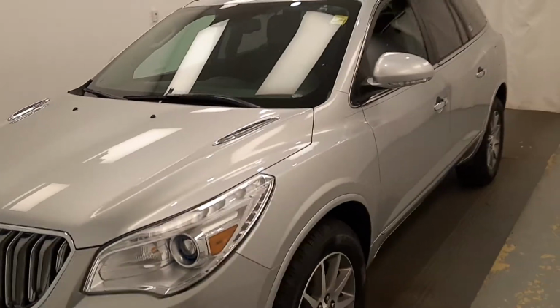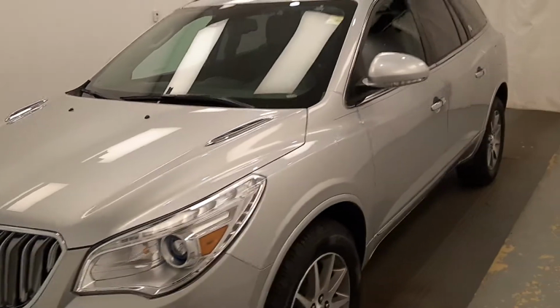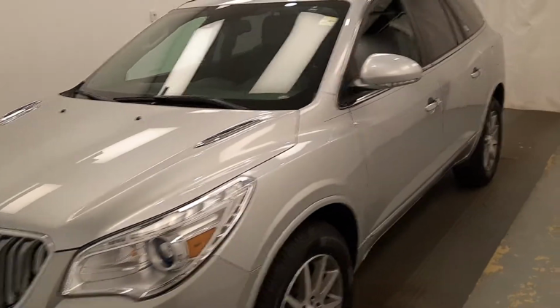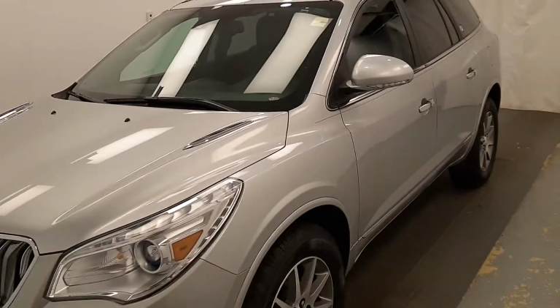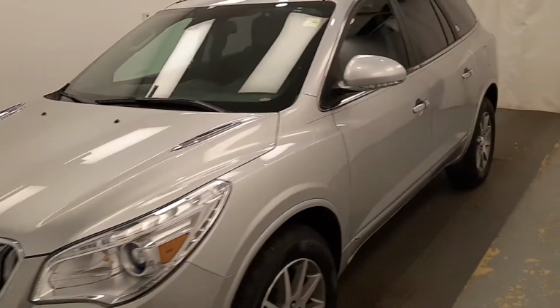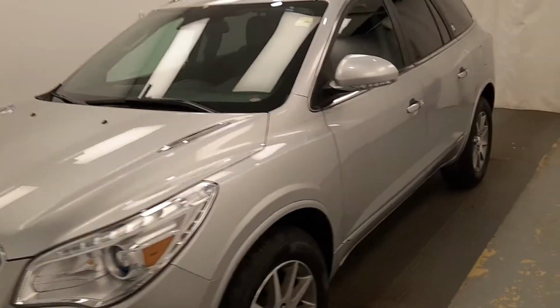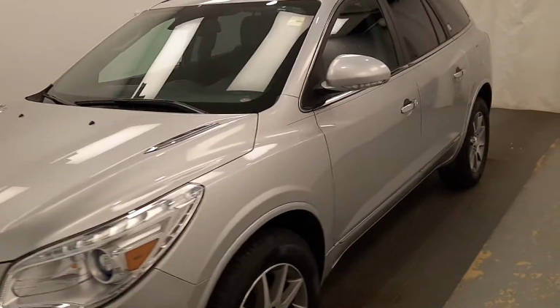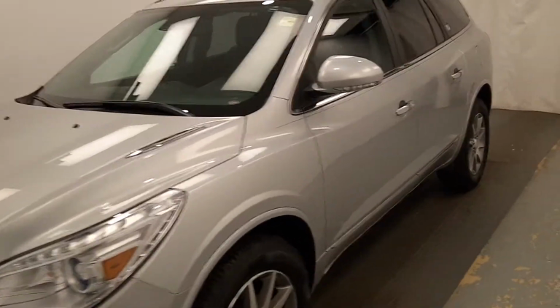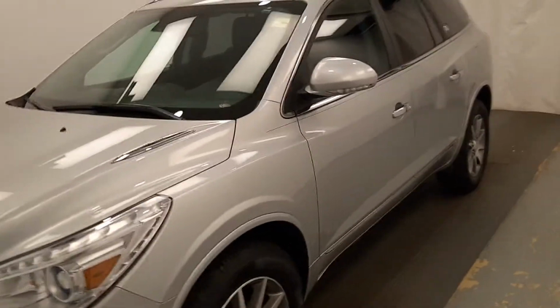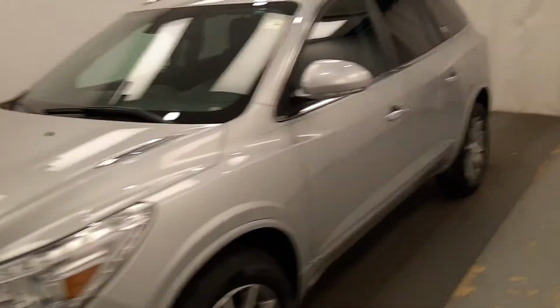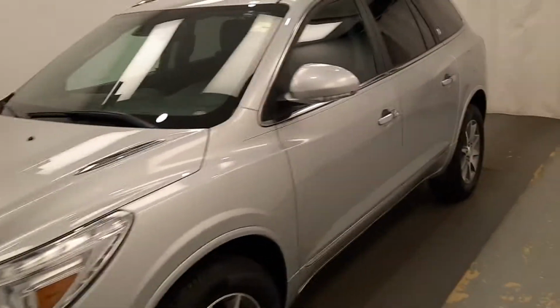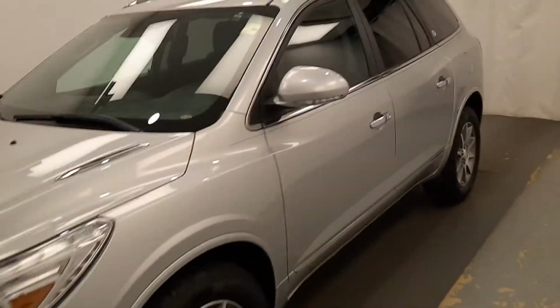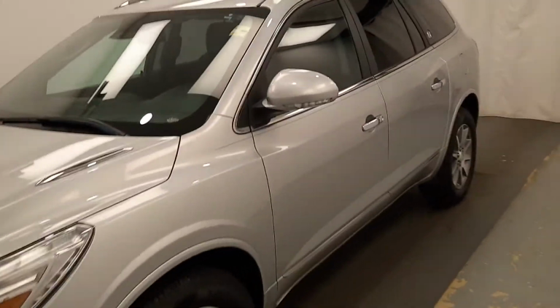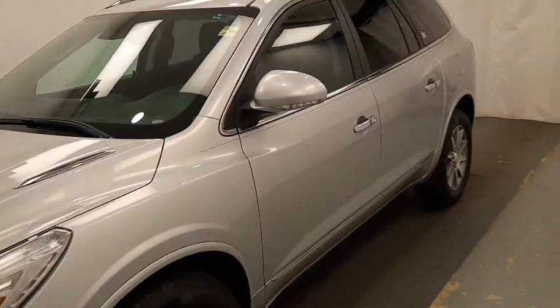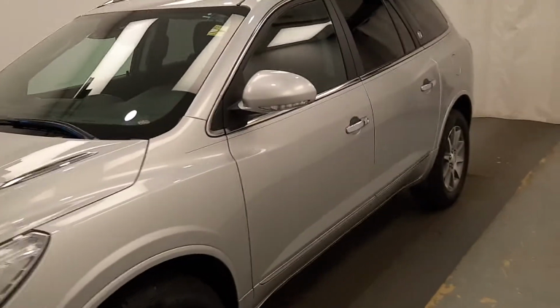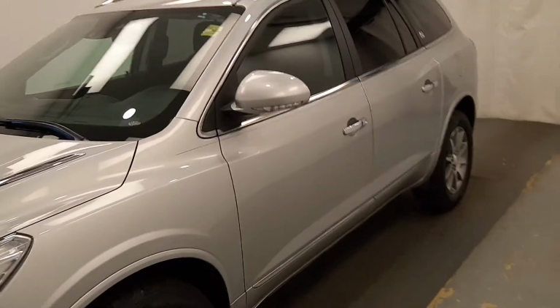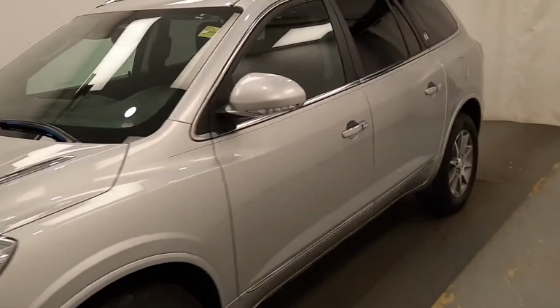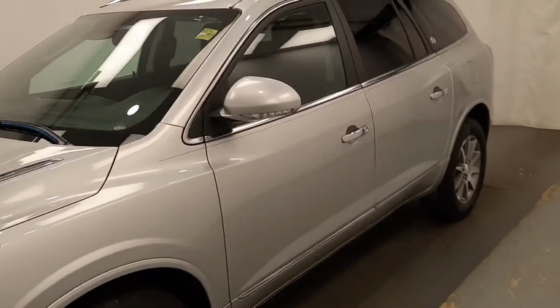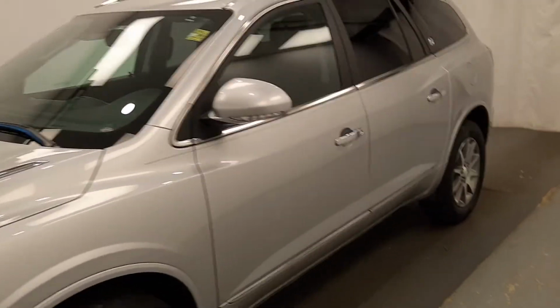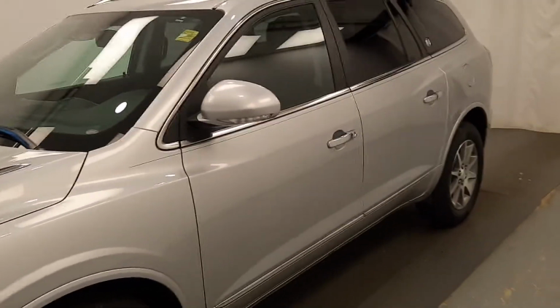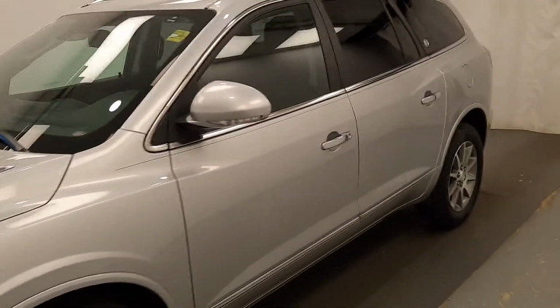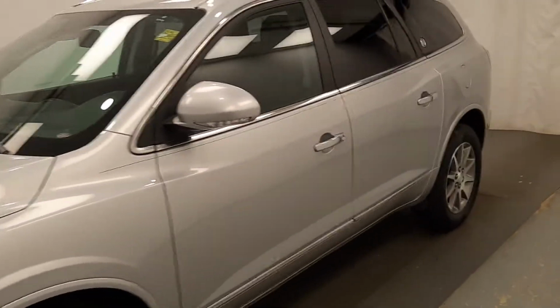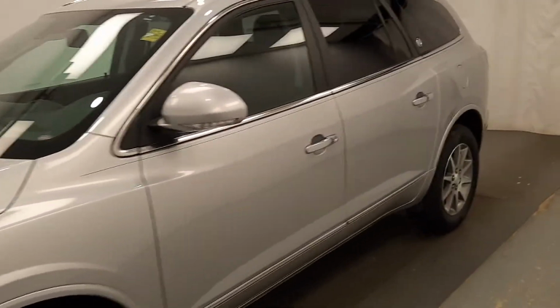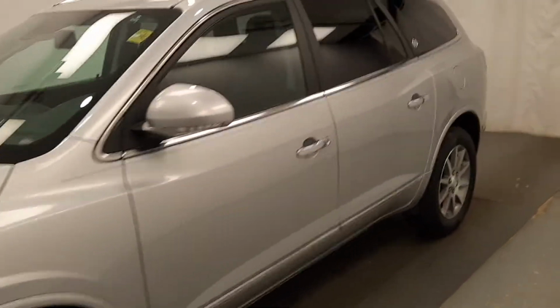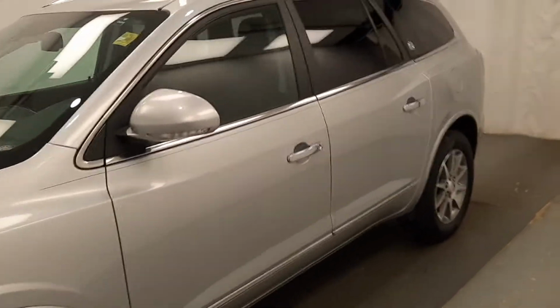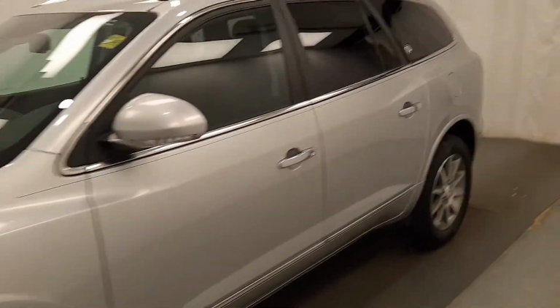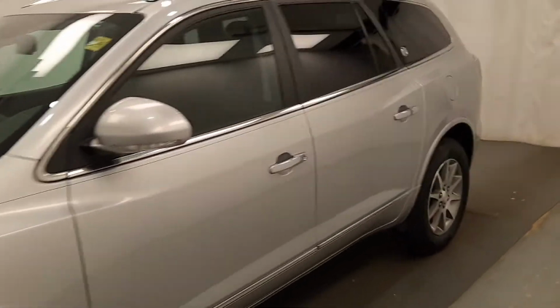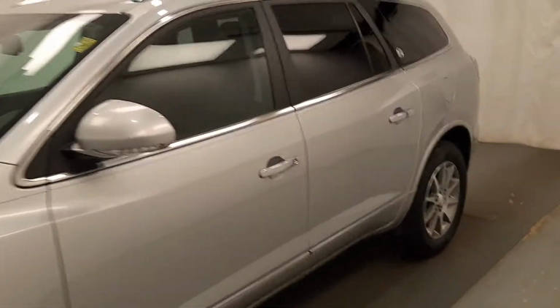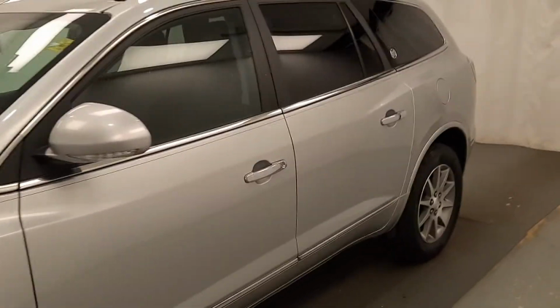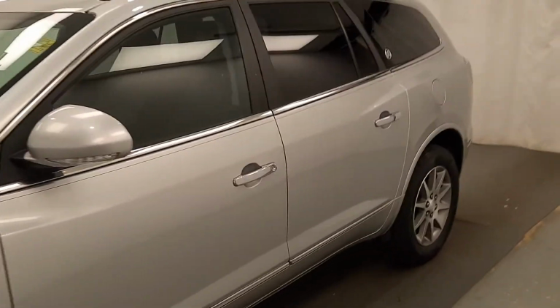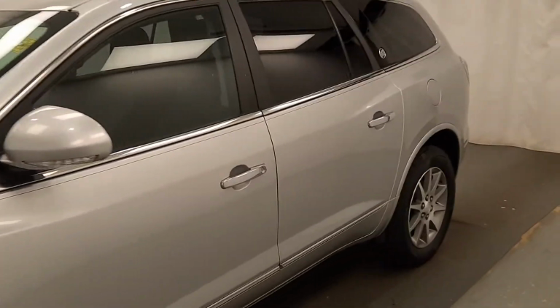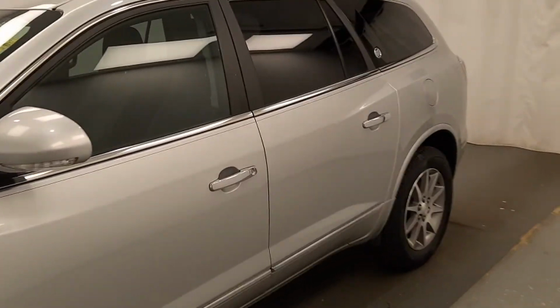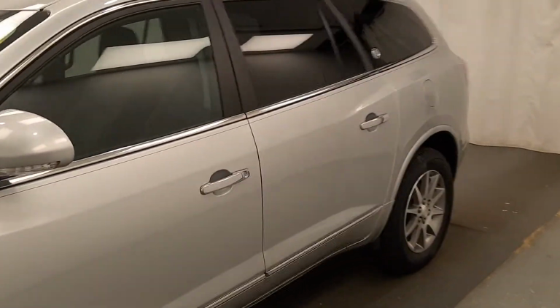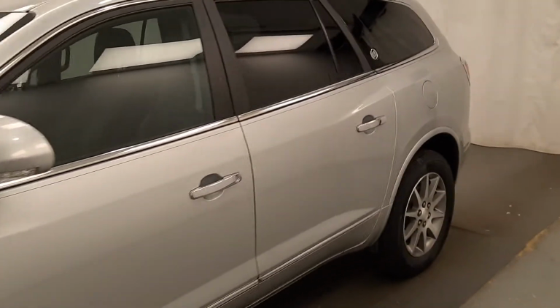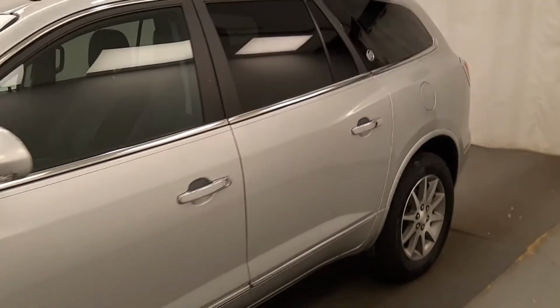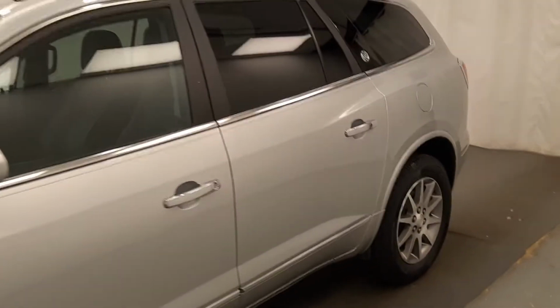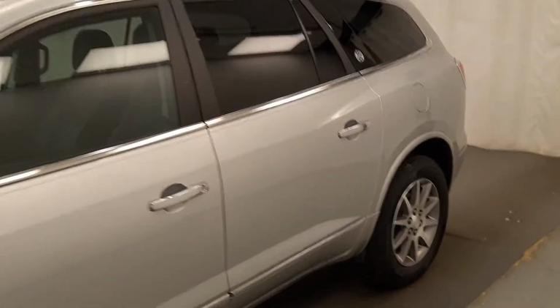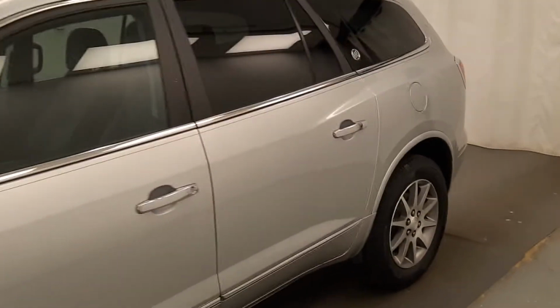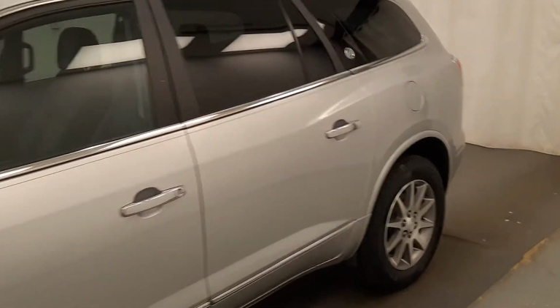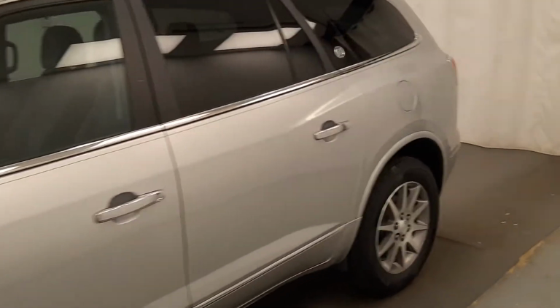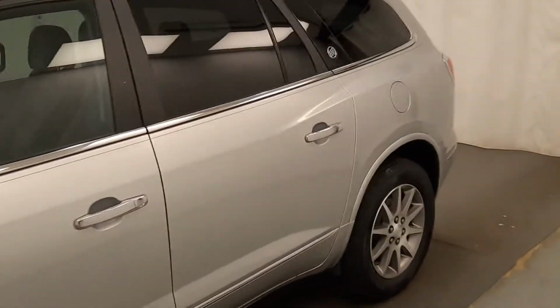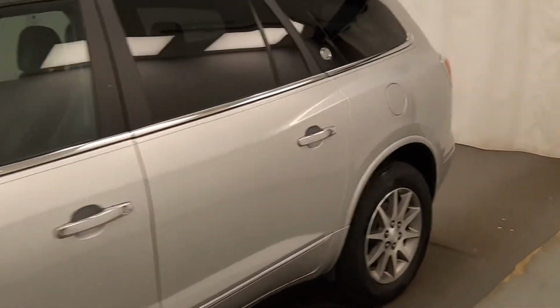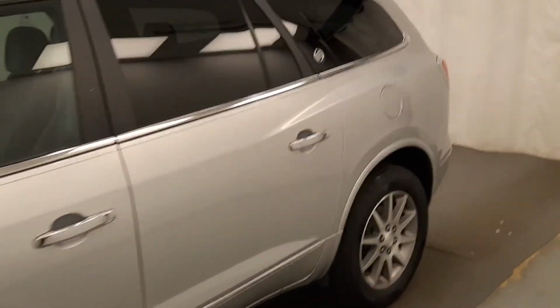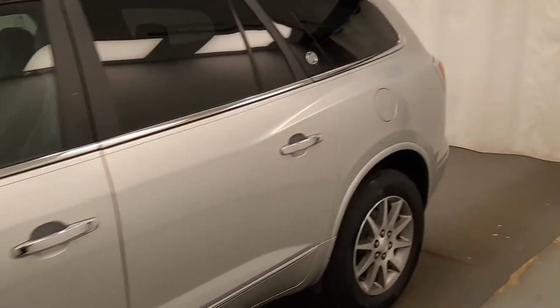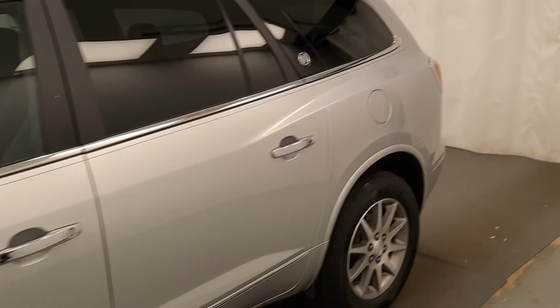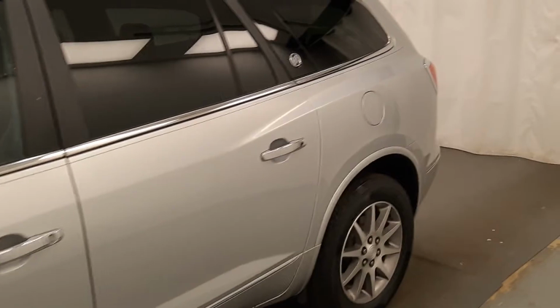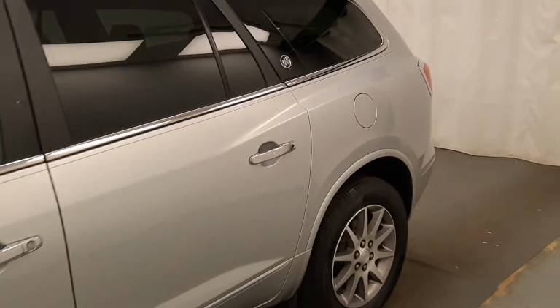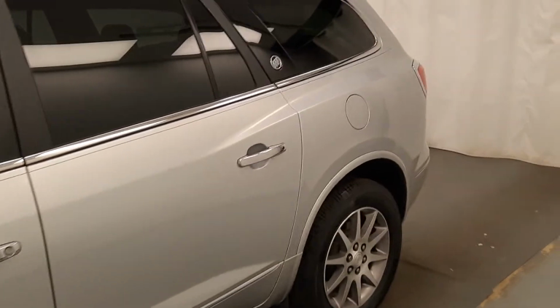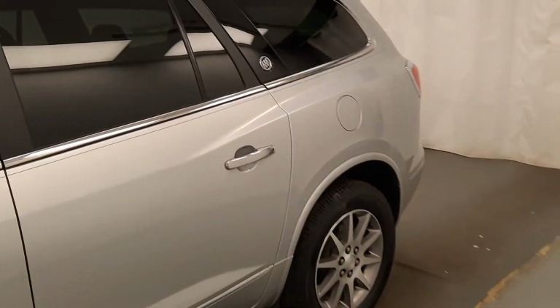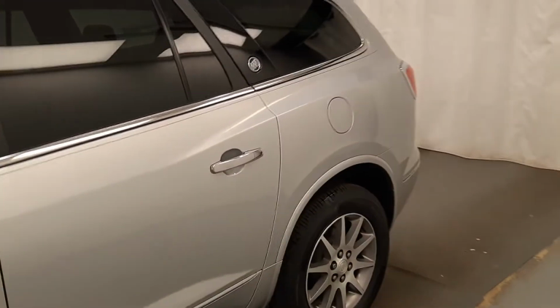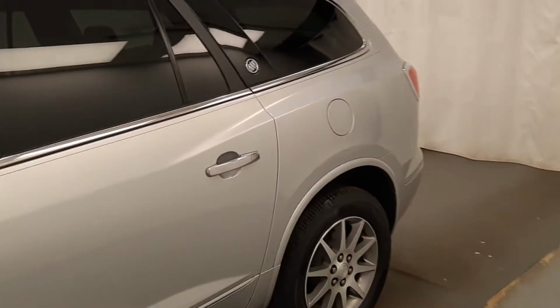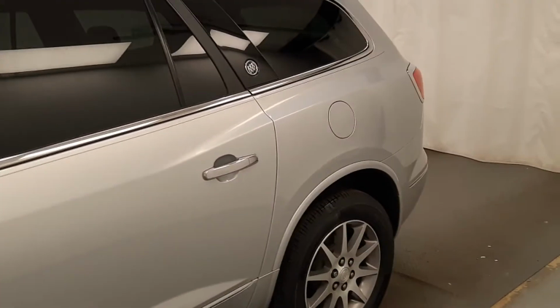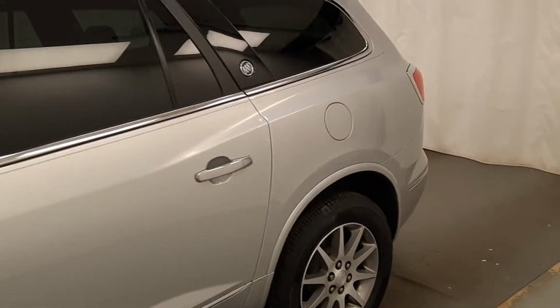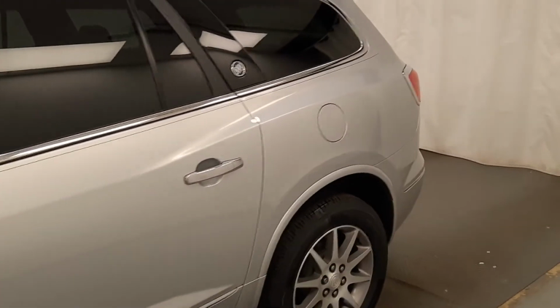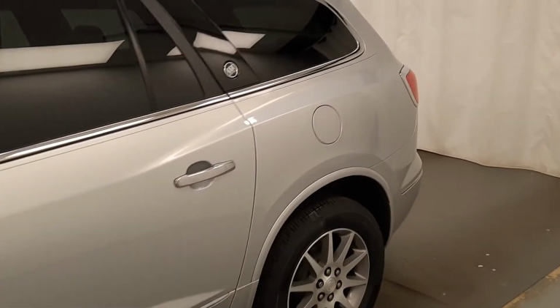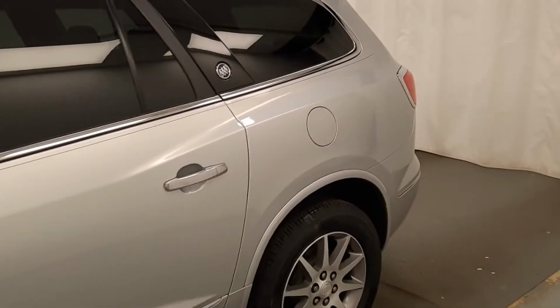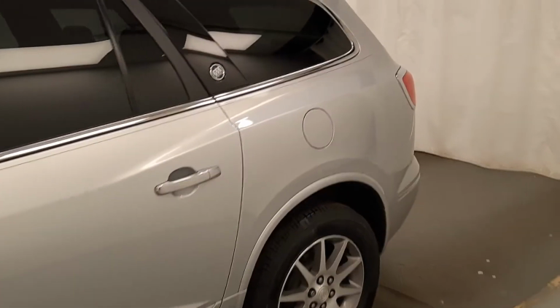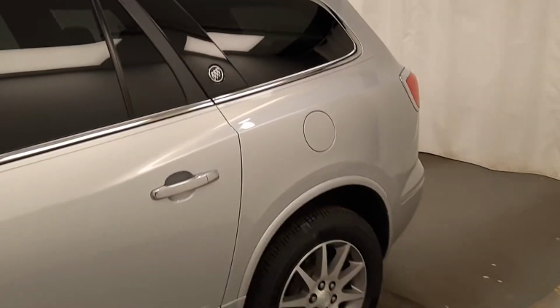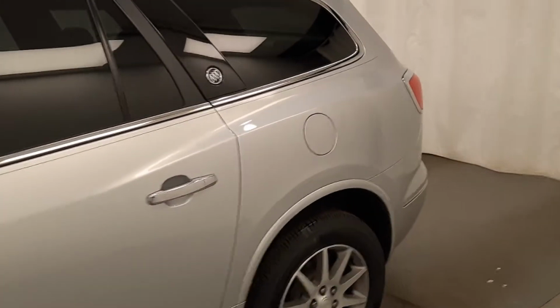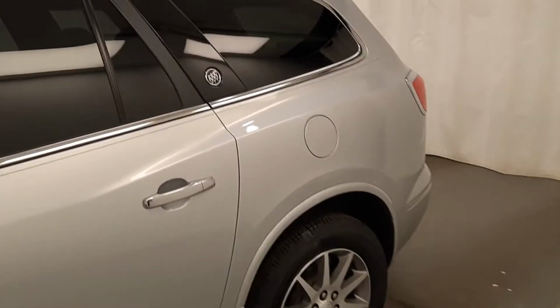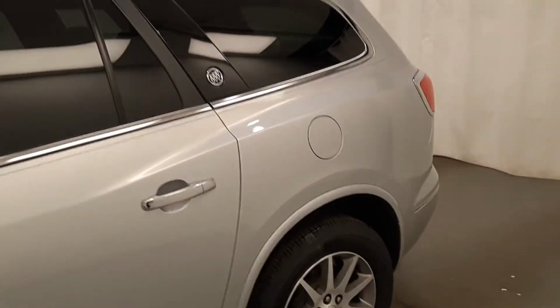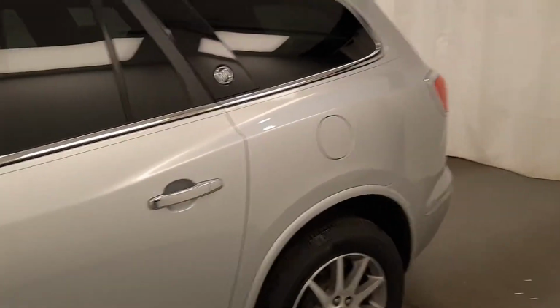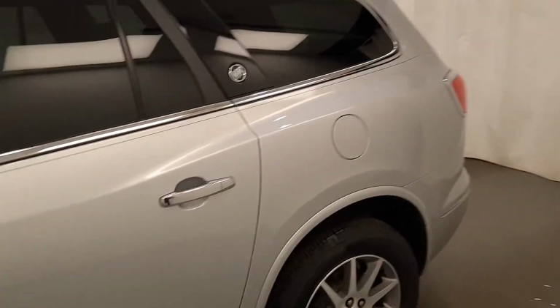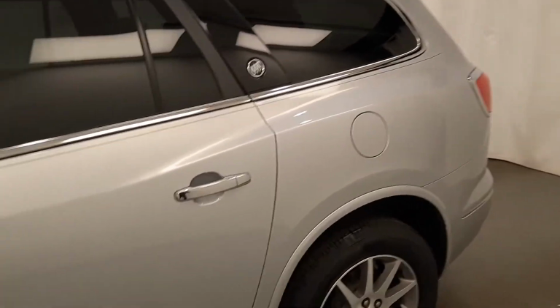Here we have unit 216722, a 2015 Buick Enclave in silver metallic.